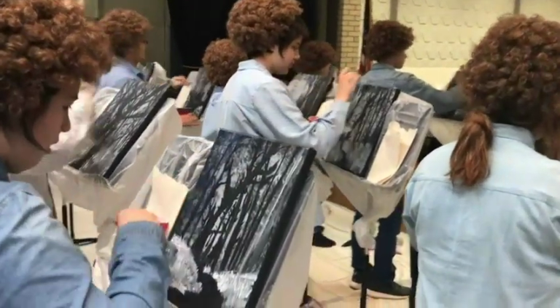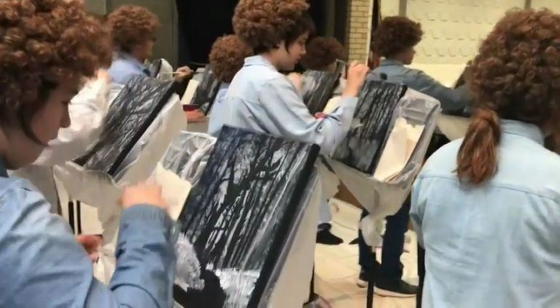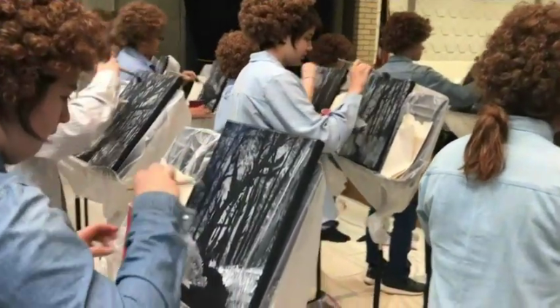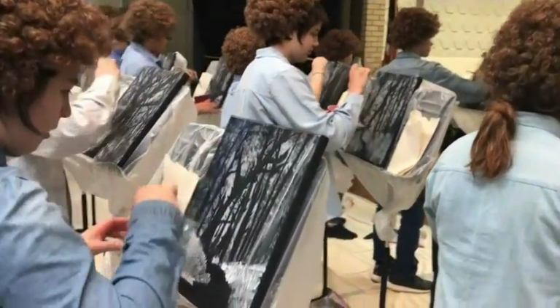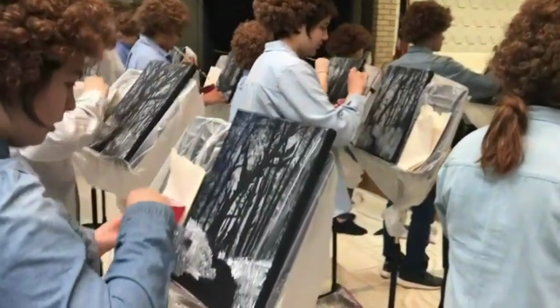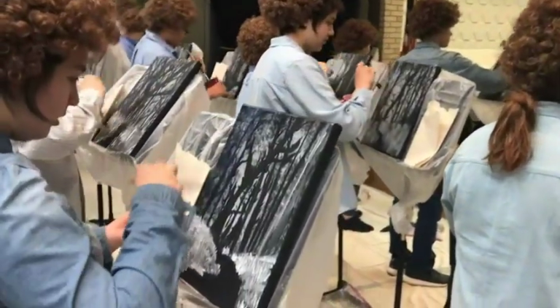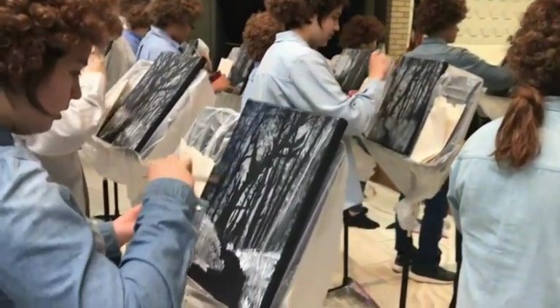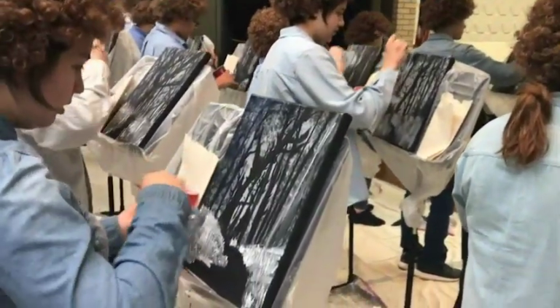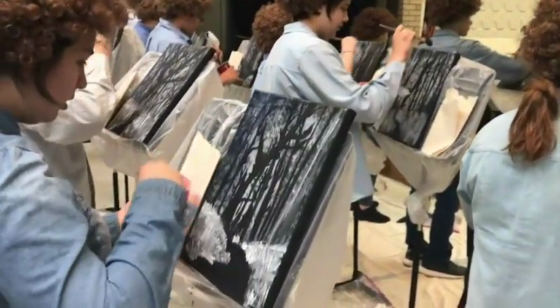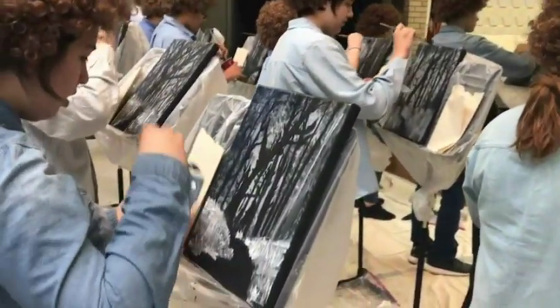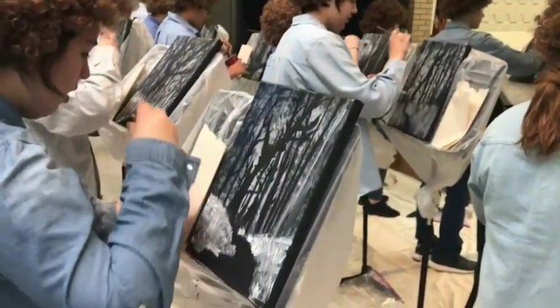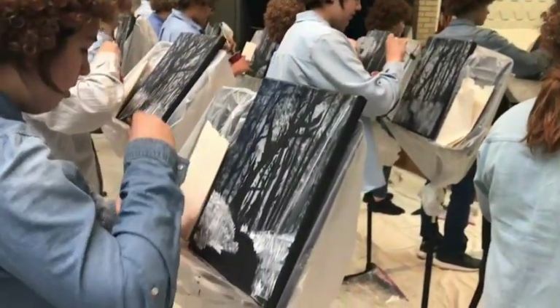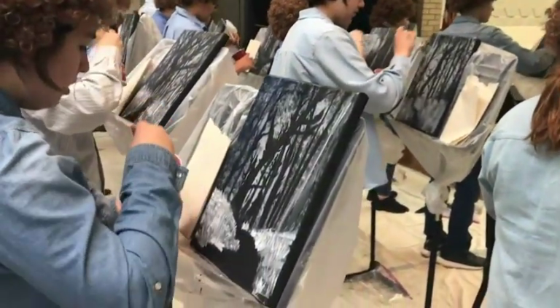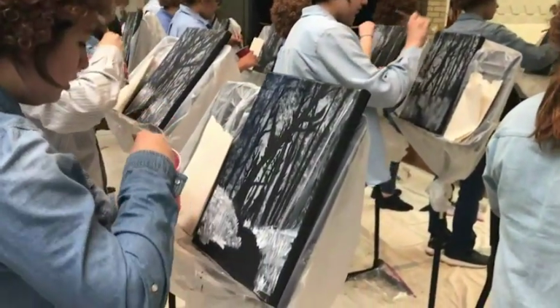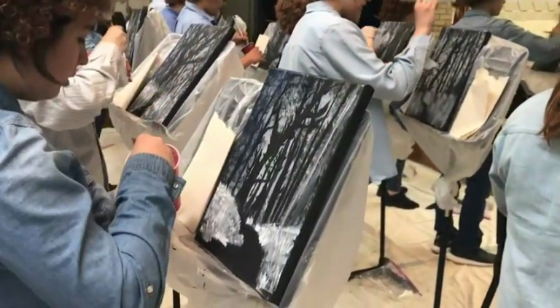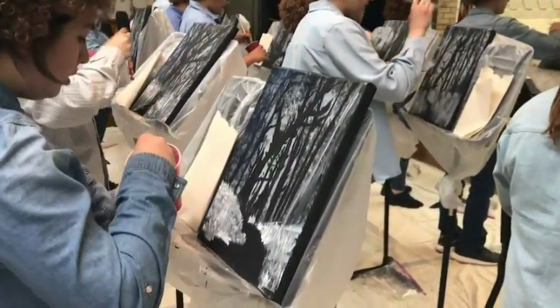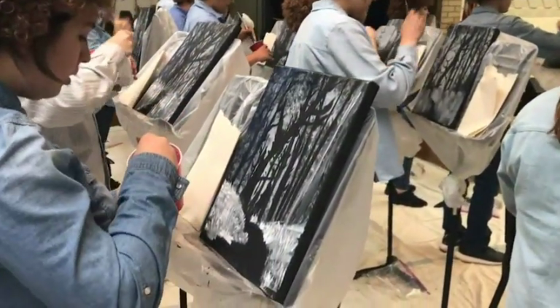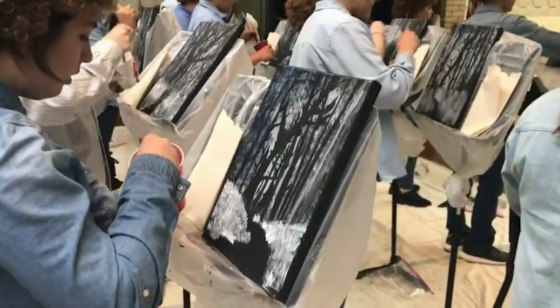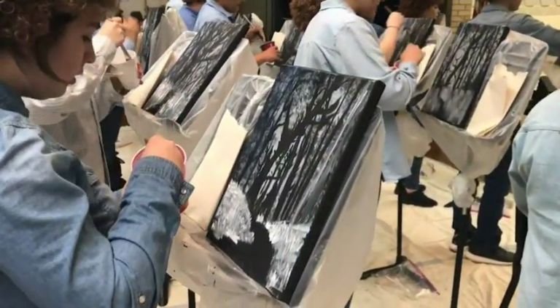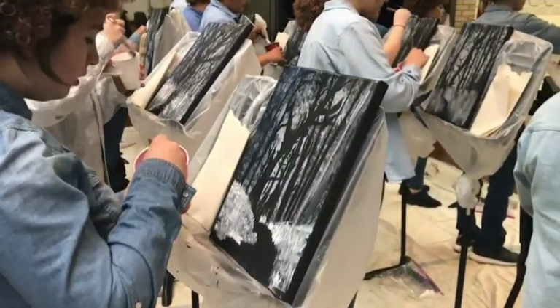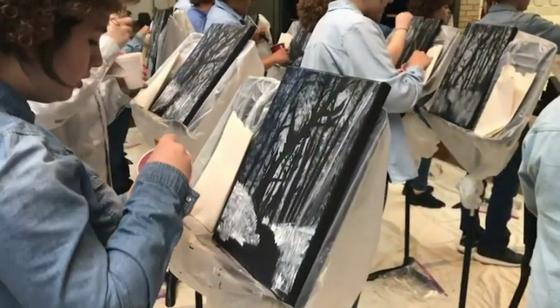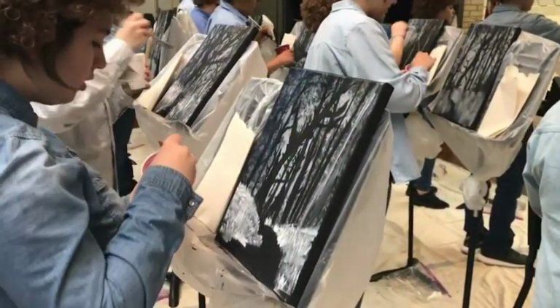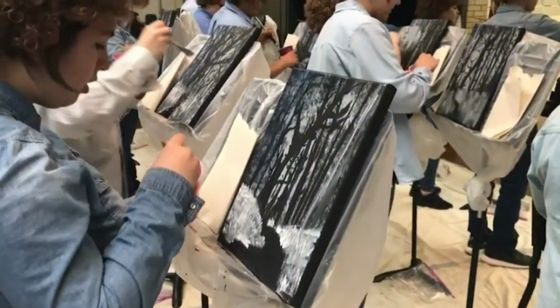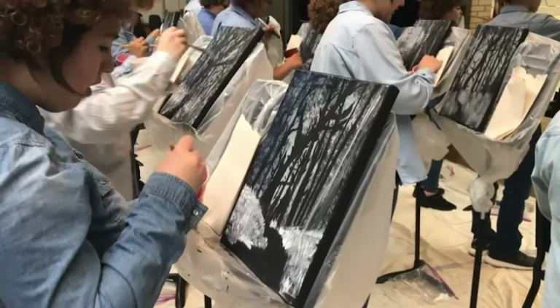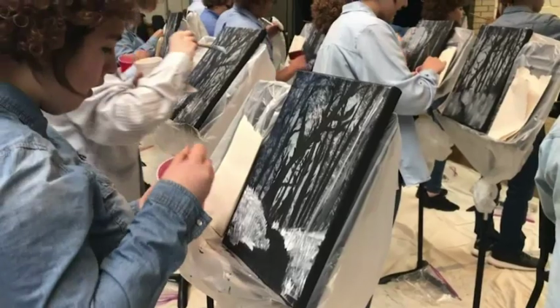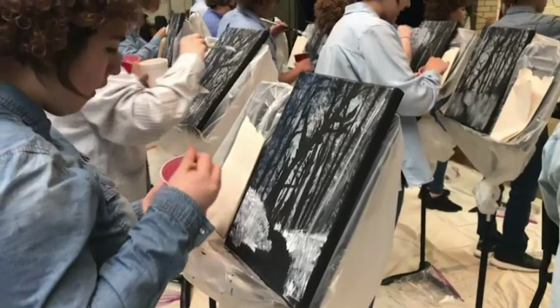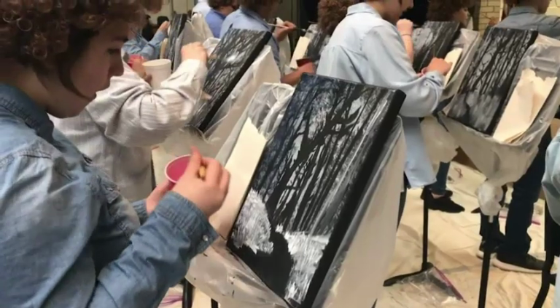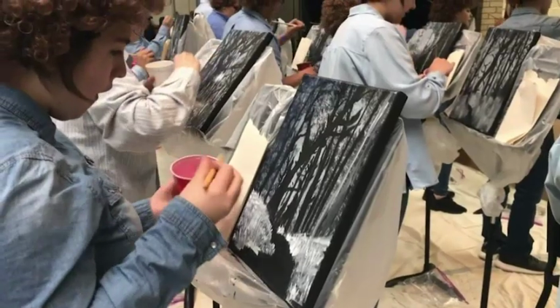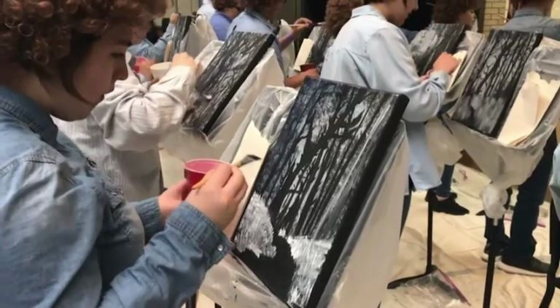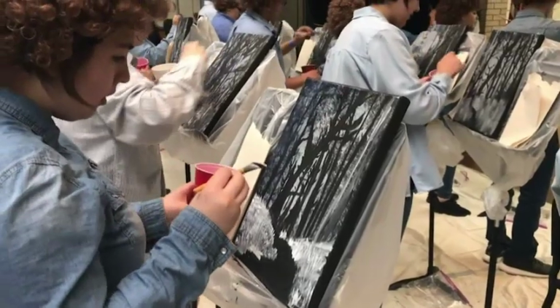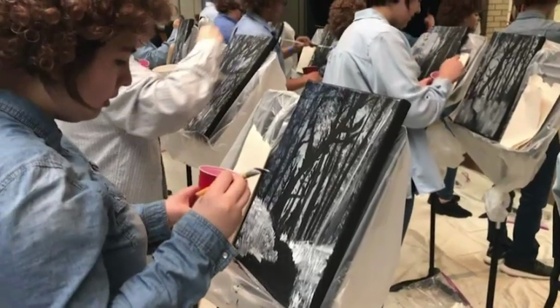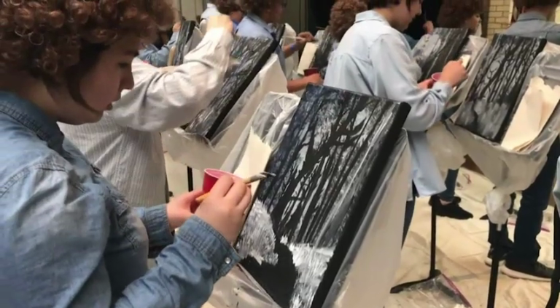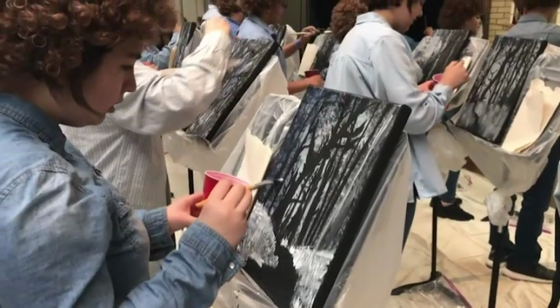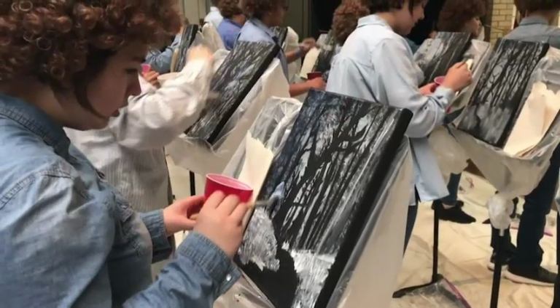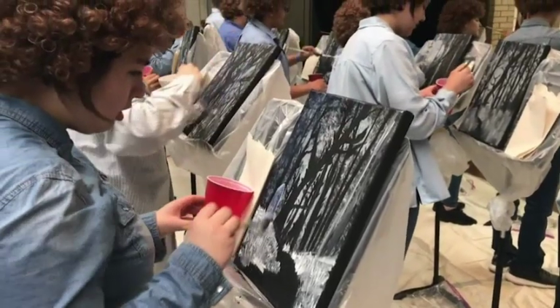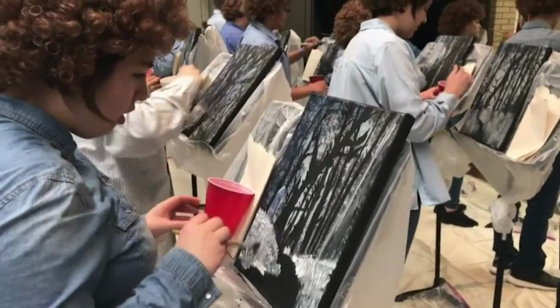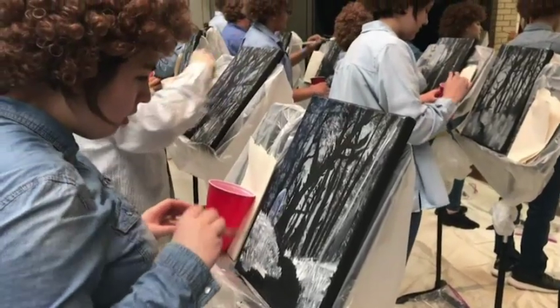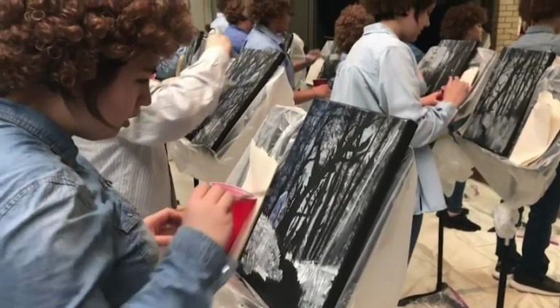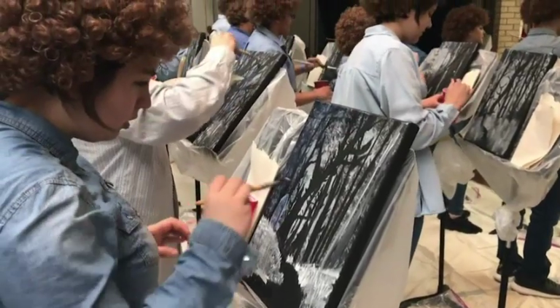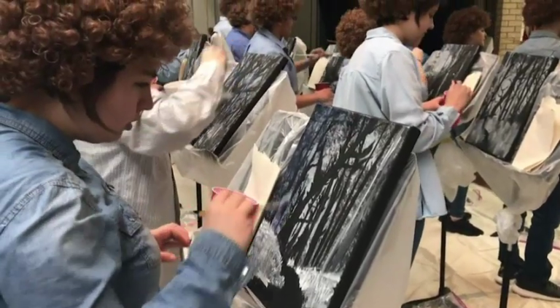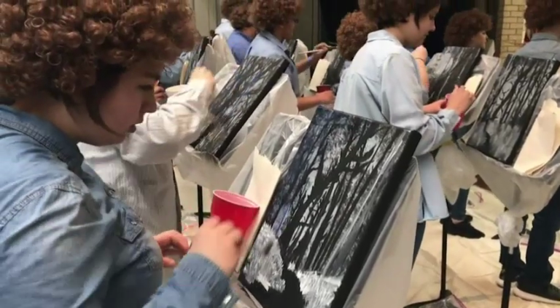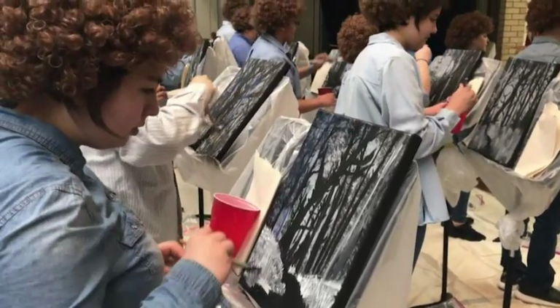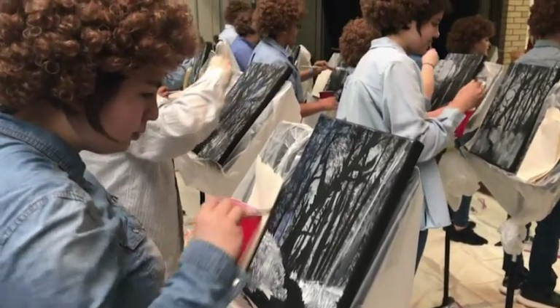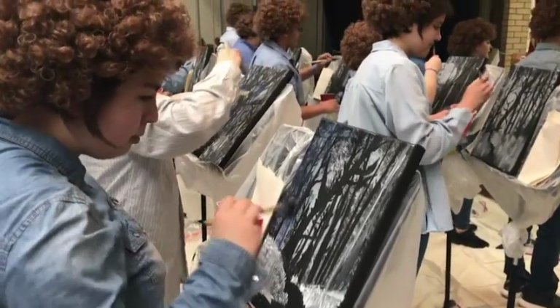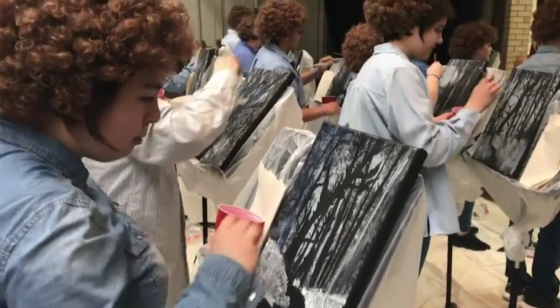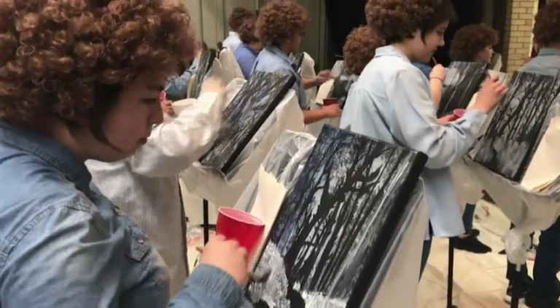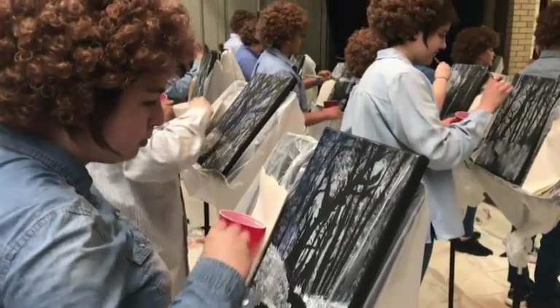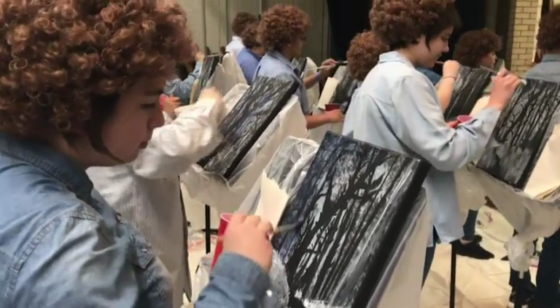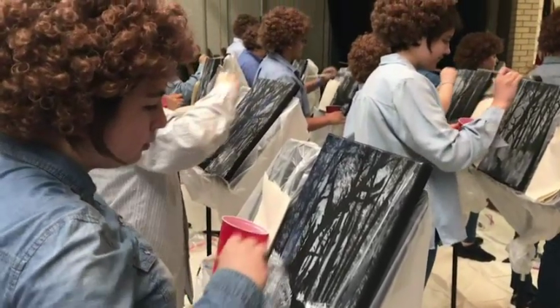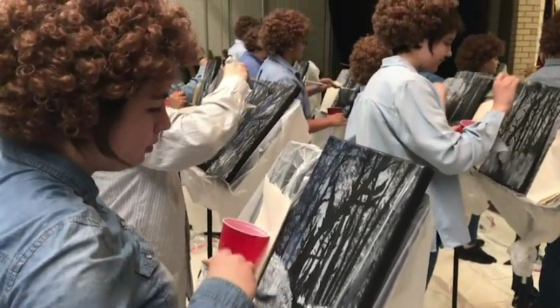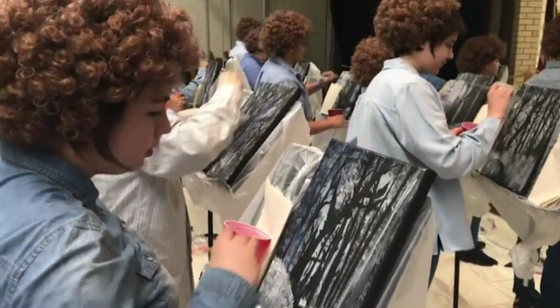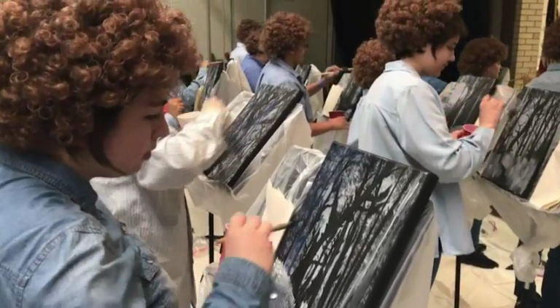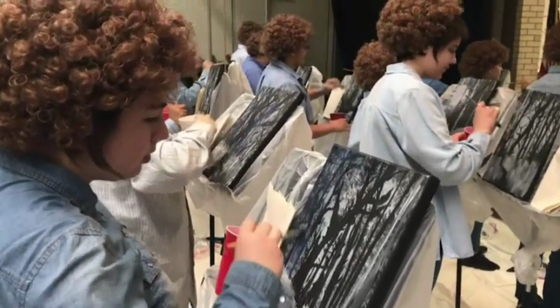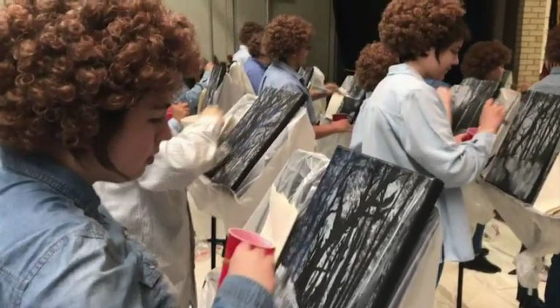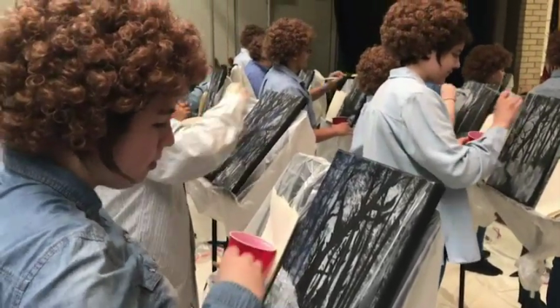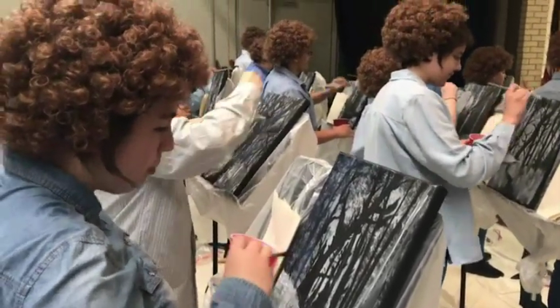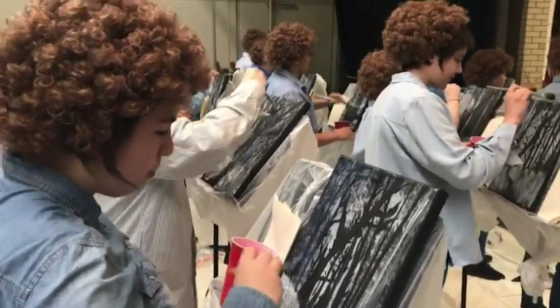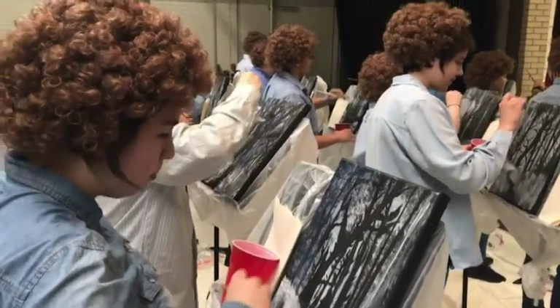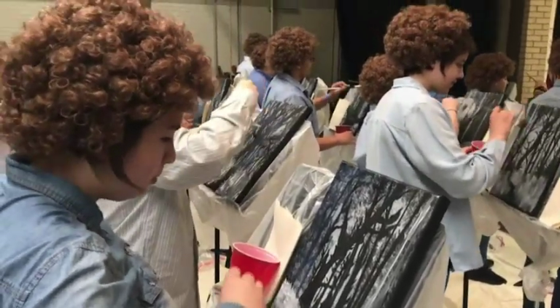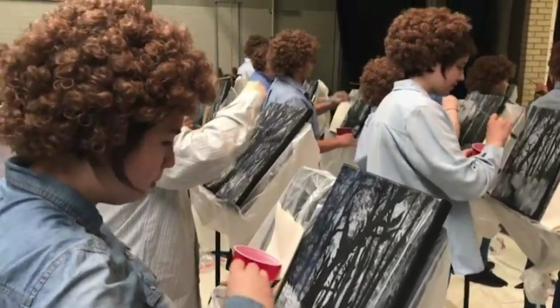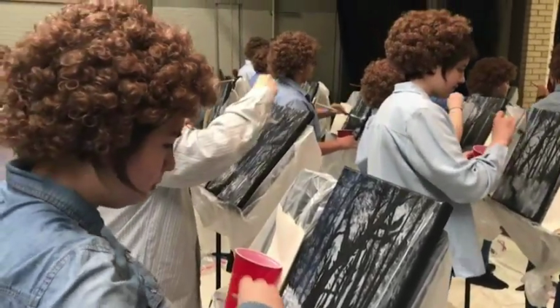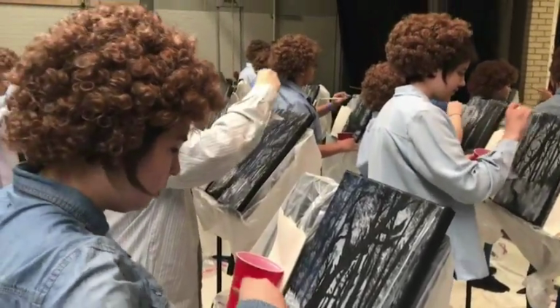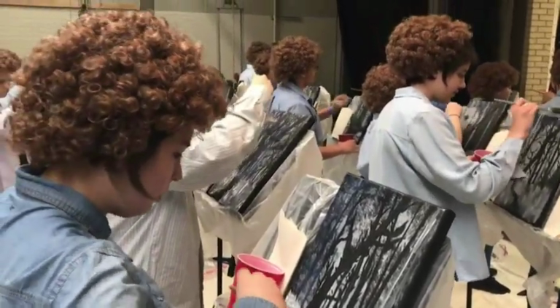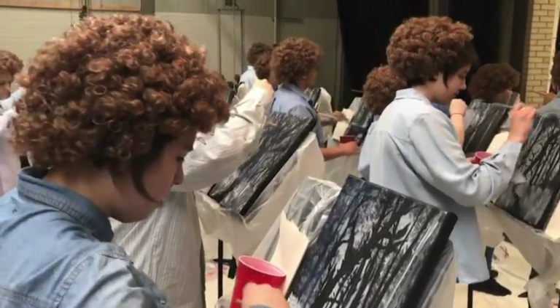But even like this — got a hair there — even like this, this is very effective. People like these just in black and white.